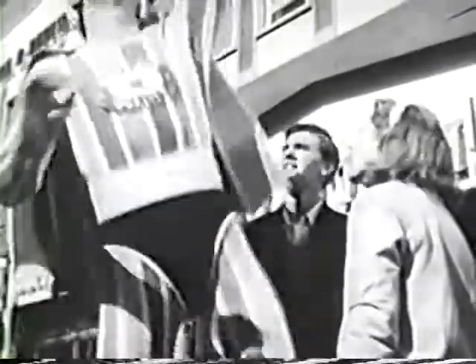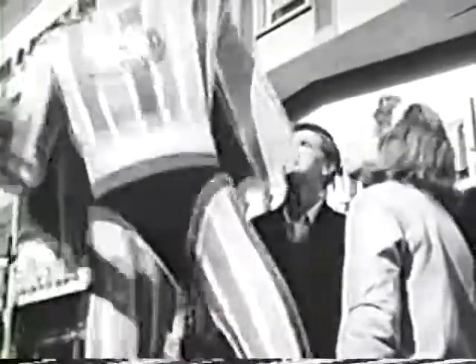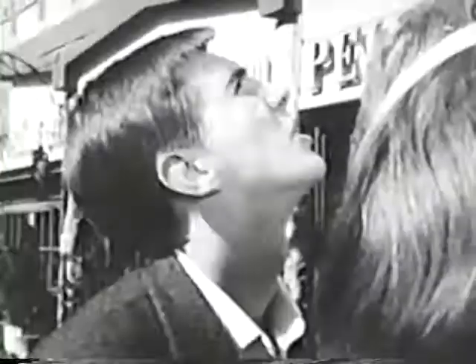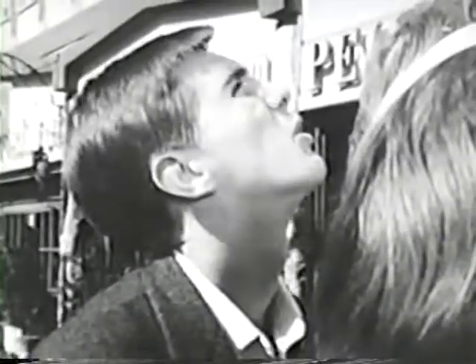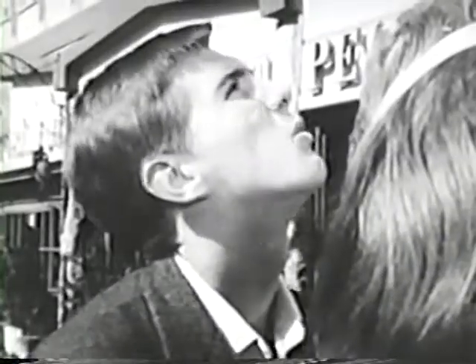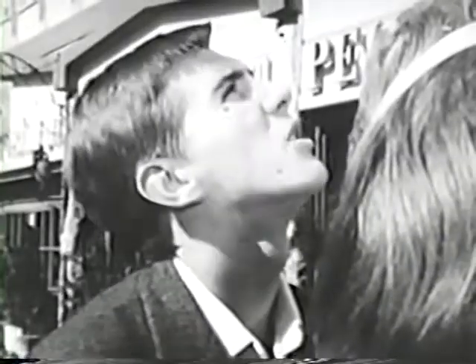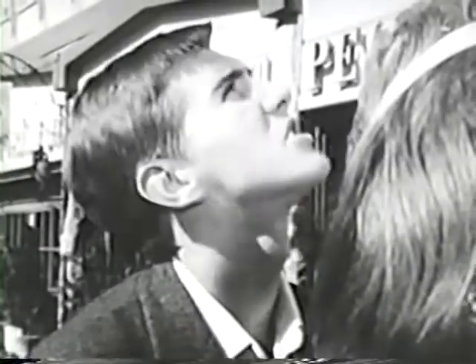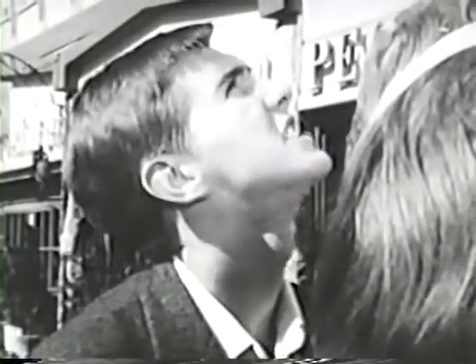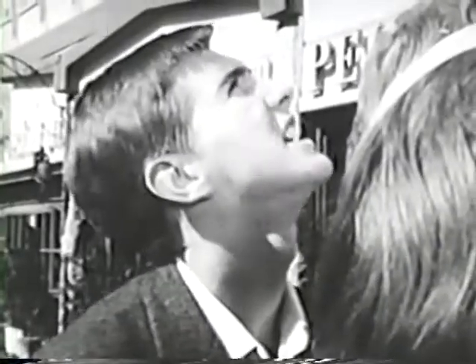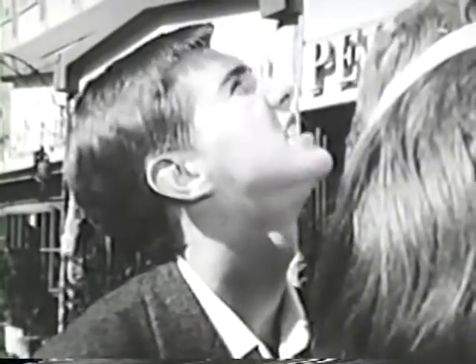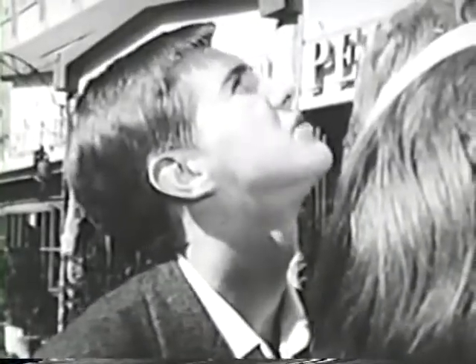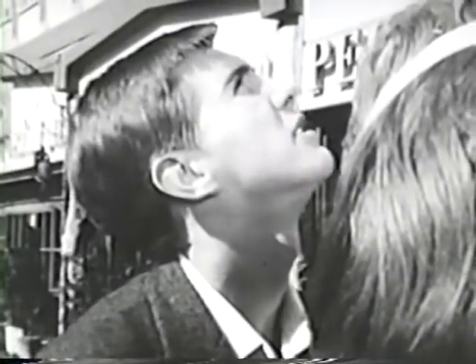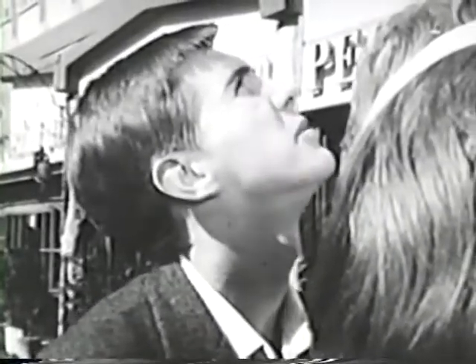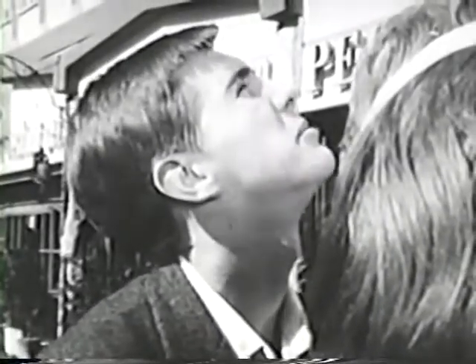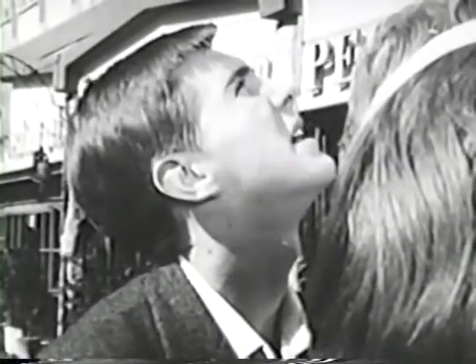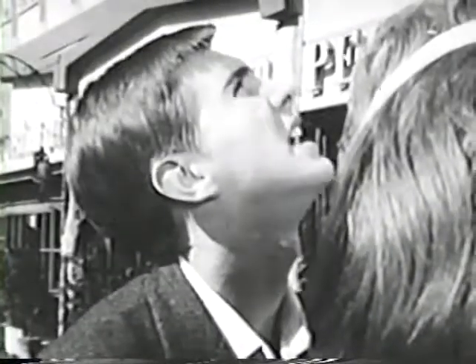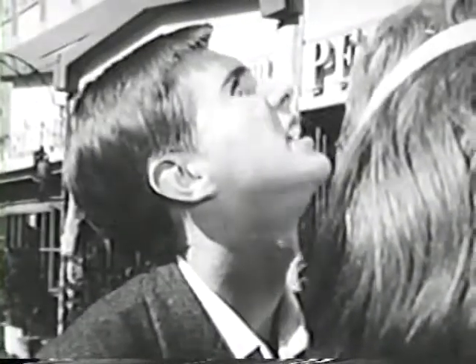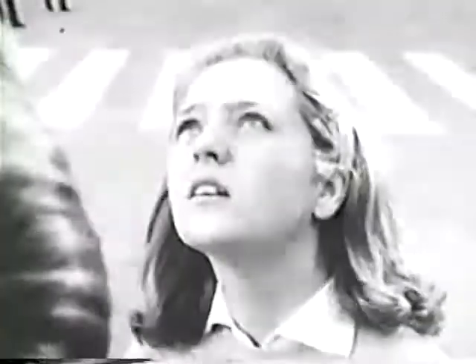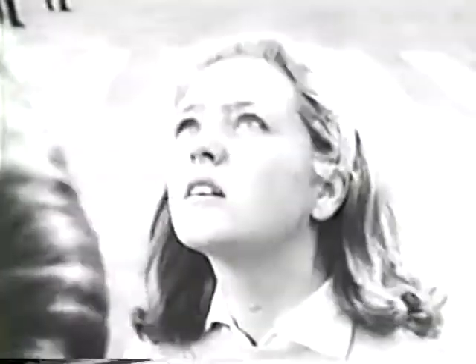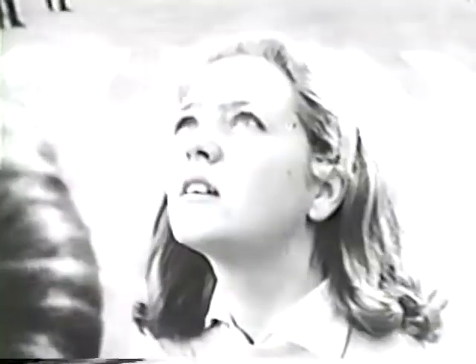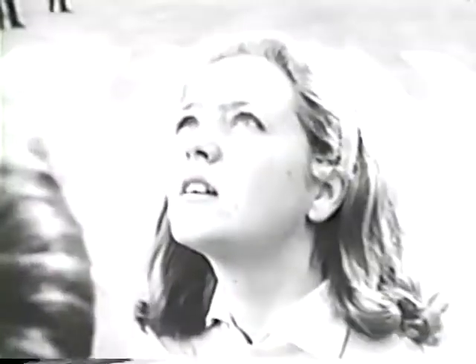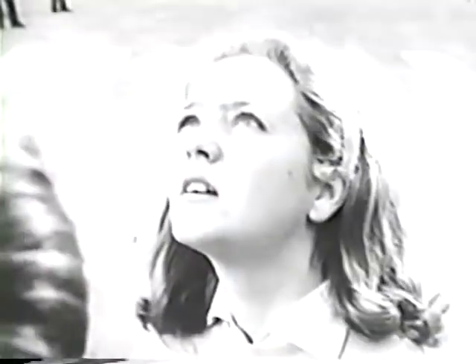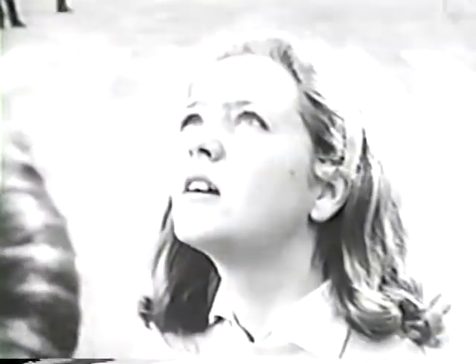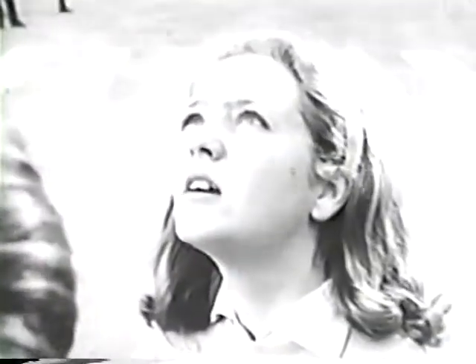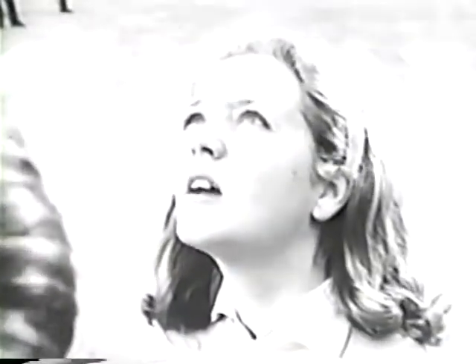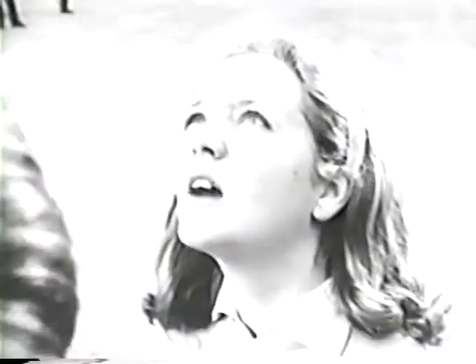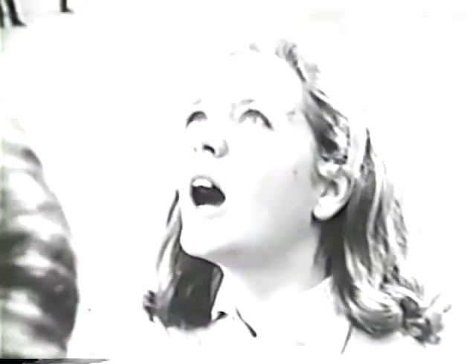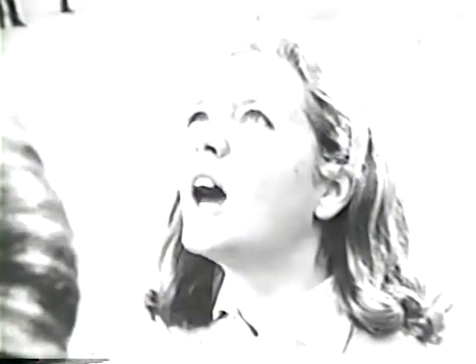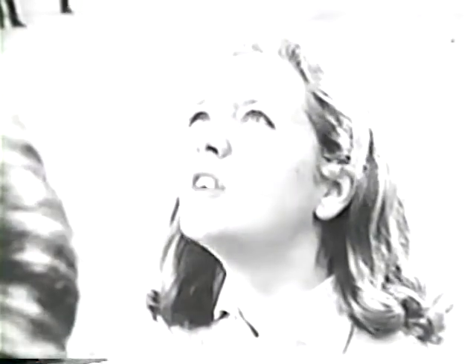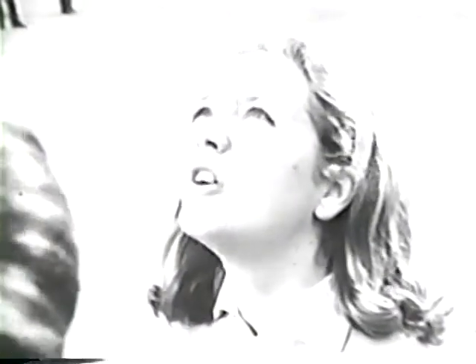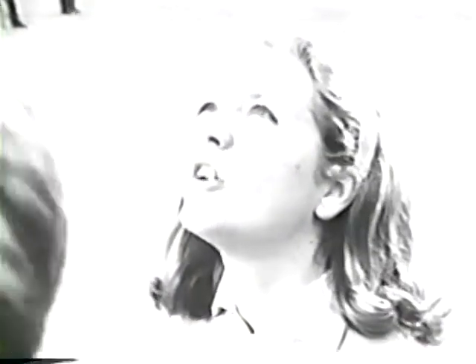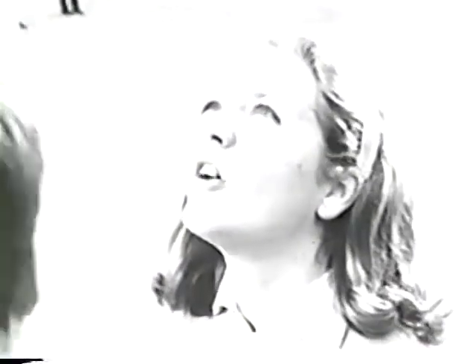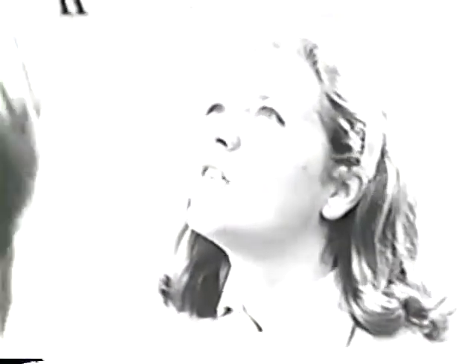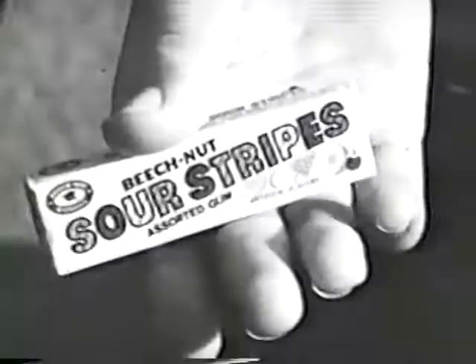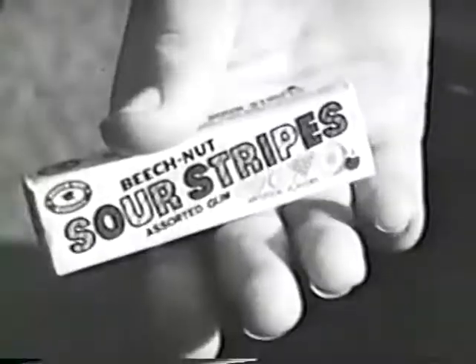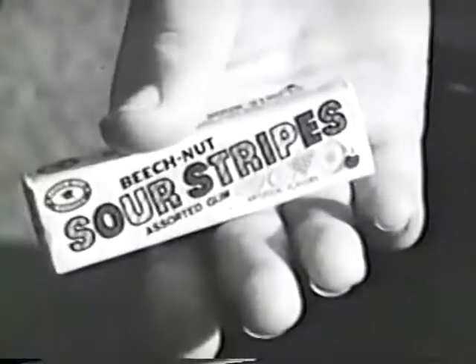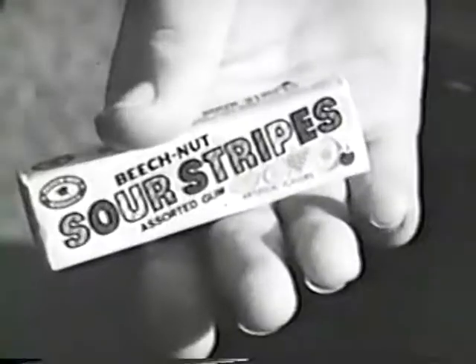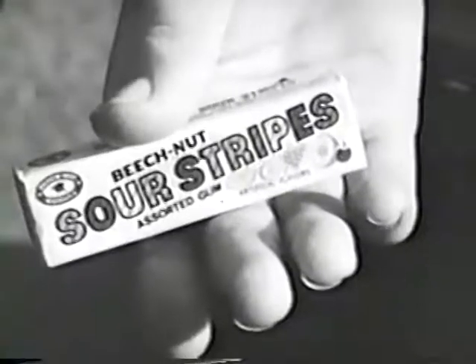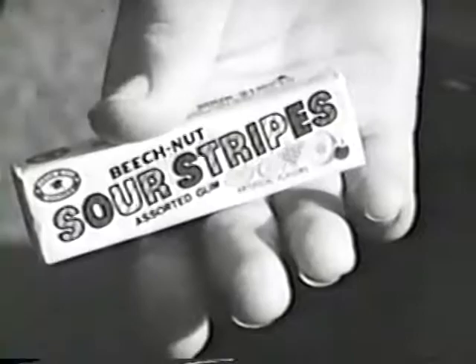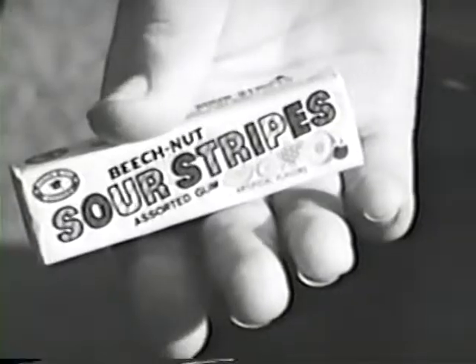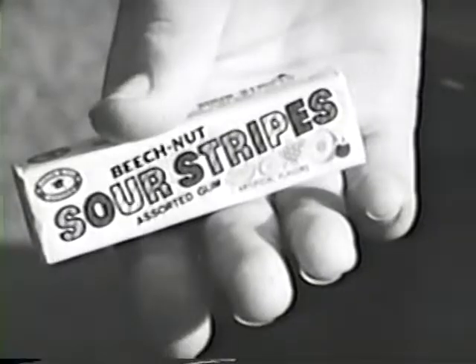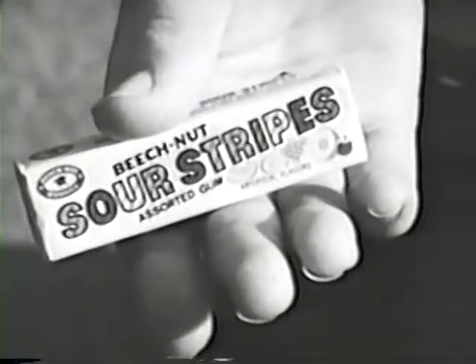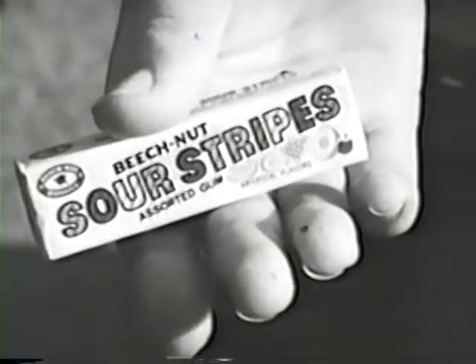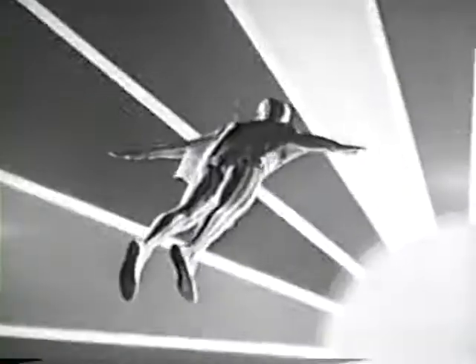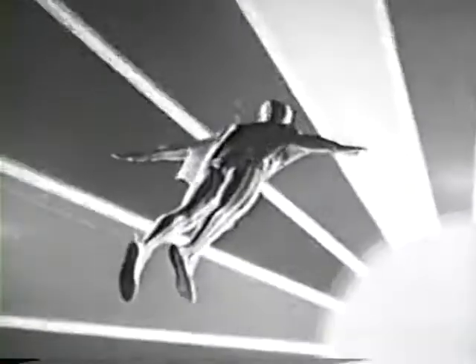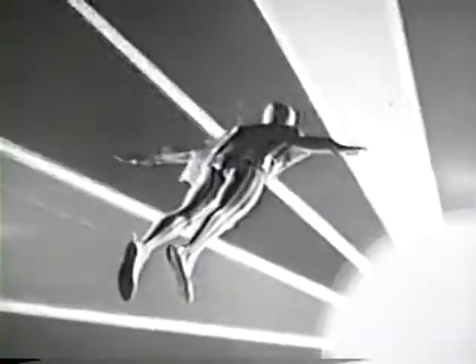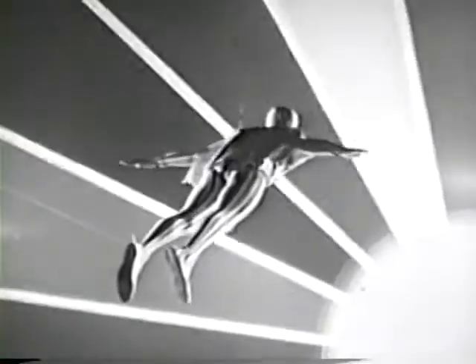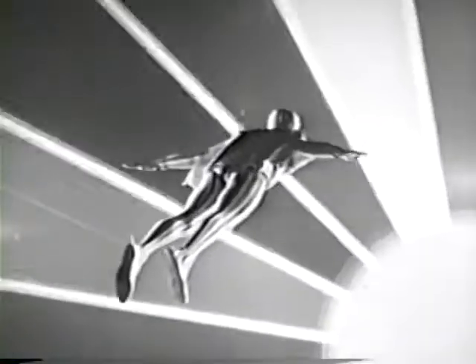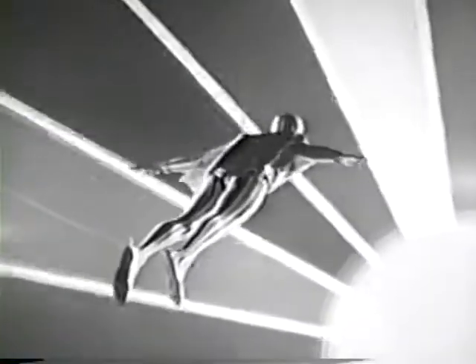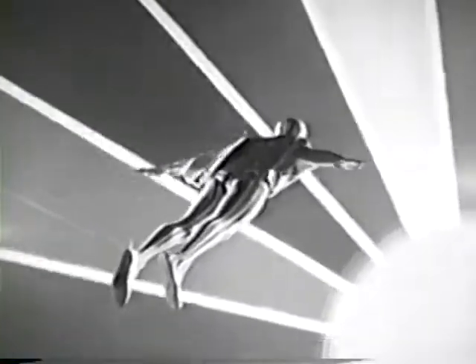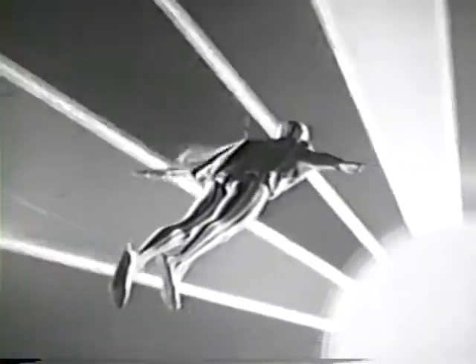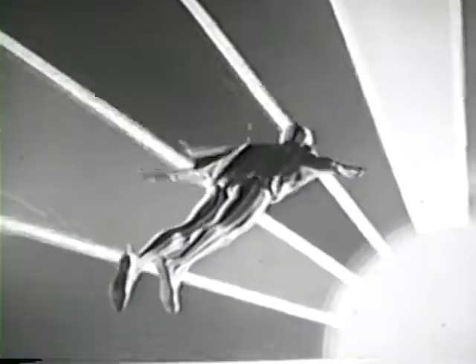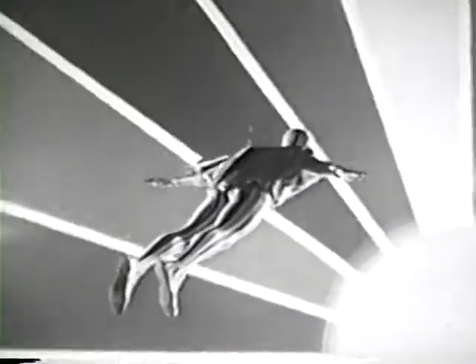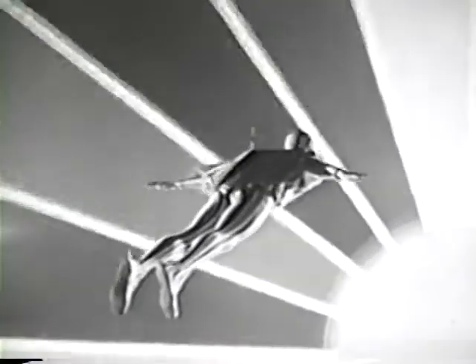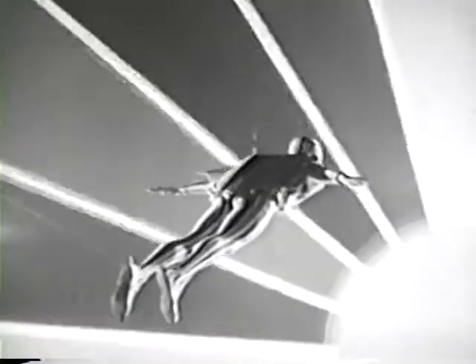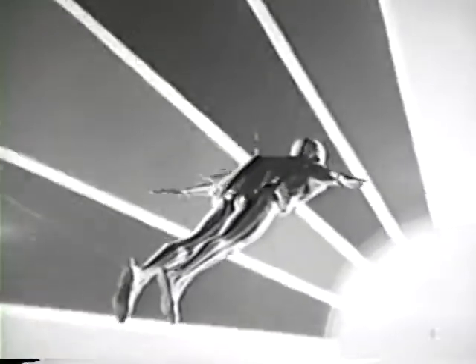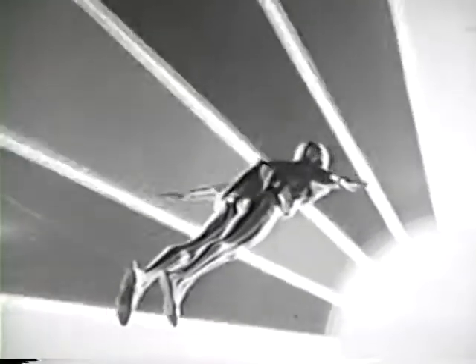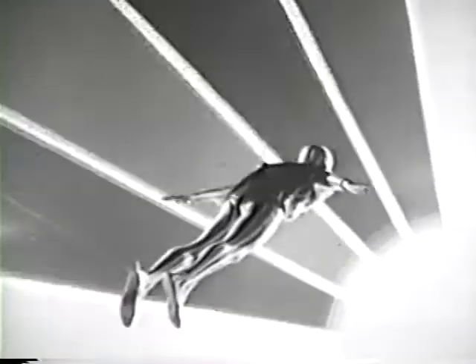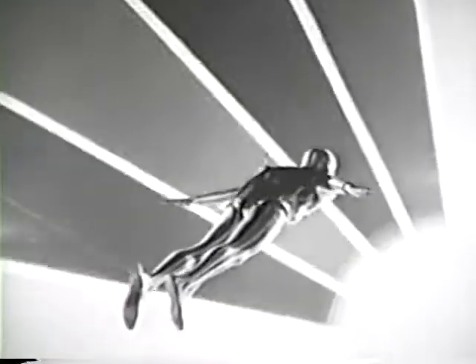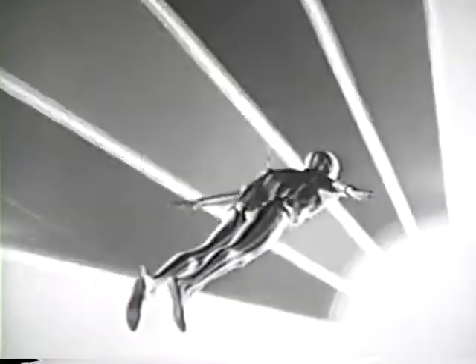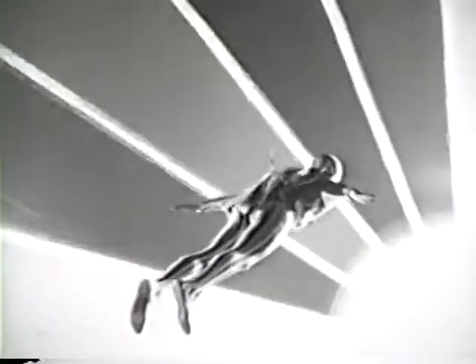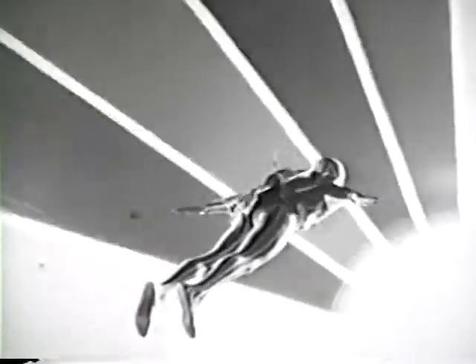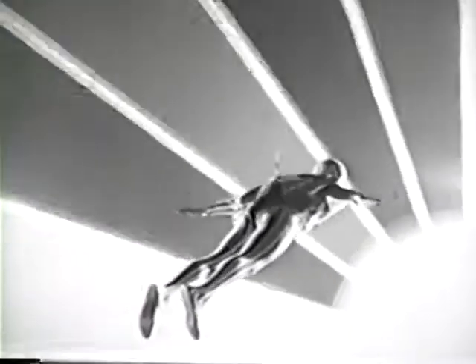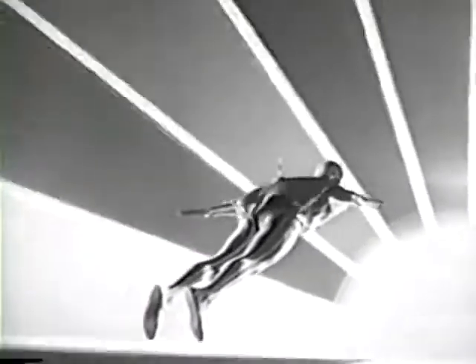Who was that striped man anyway? I don't know, but he left this. Buy Beech-Nut! Buy gum!